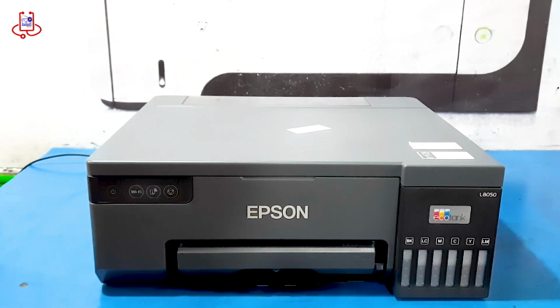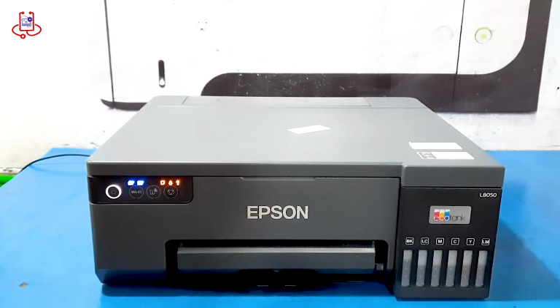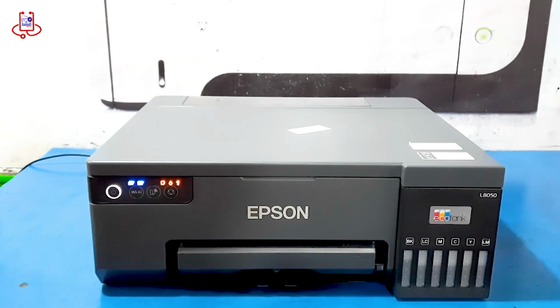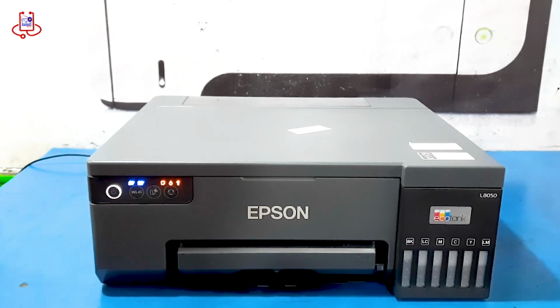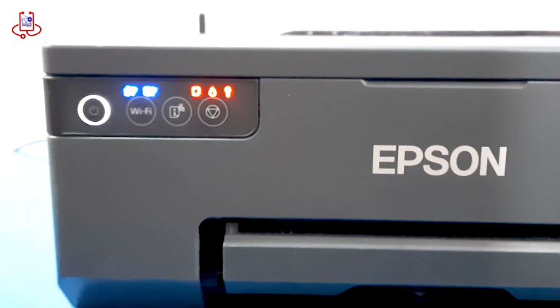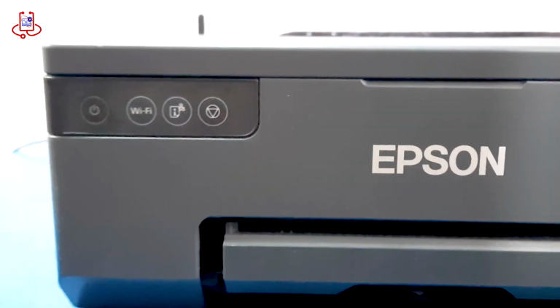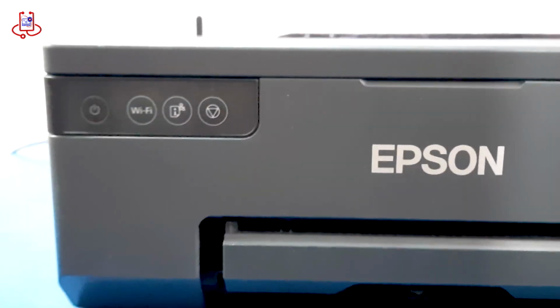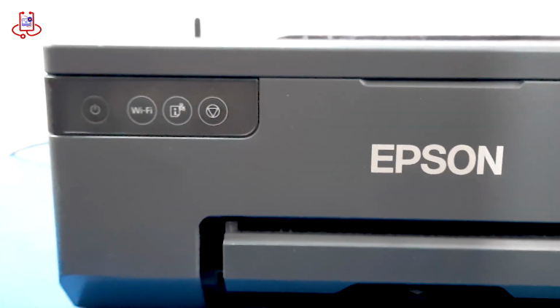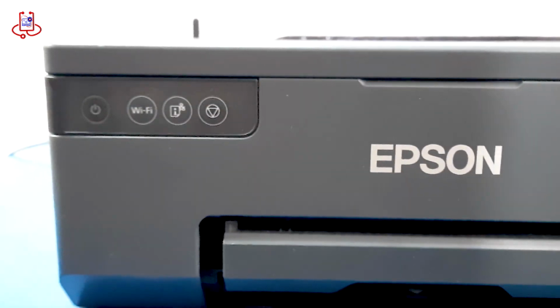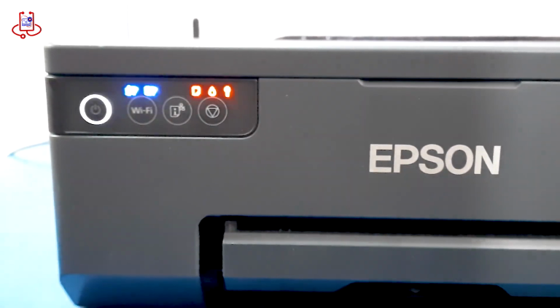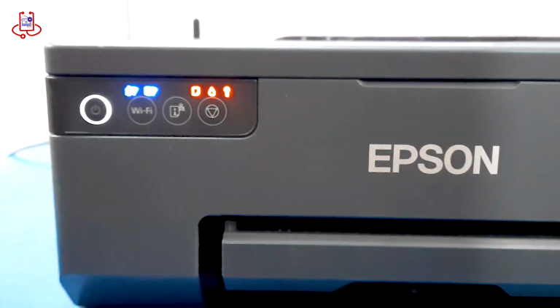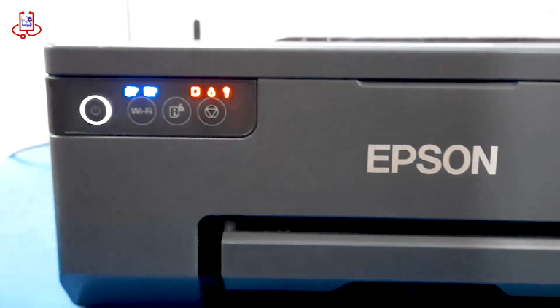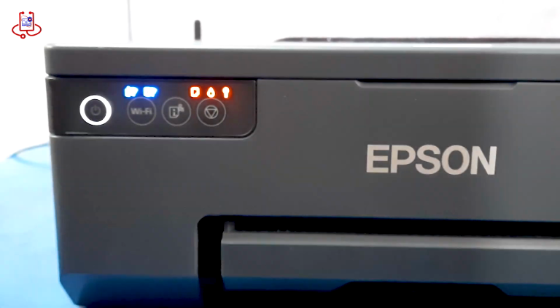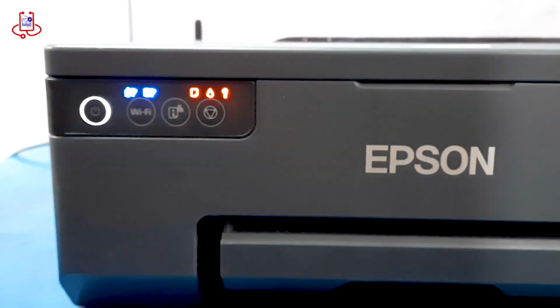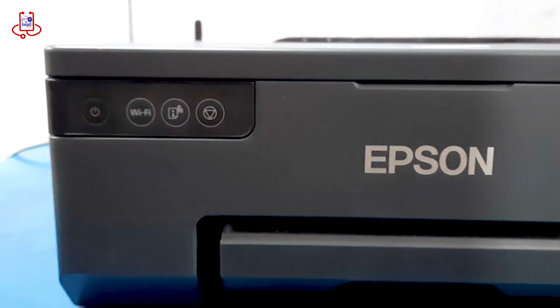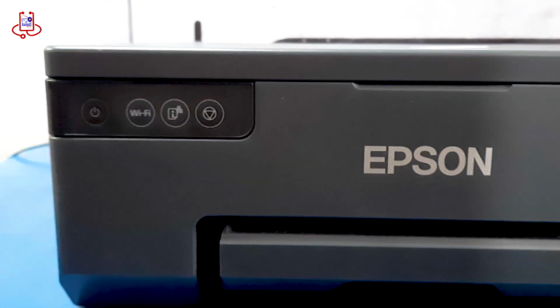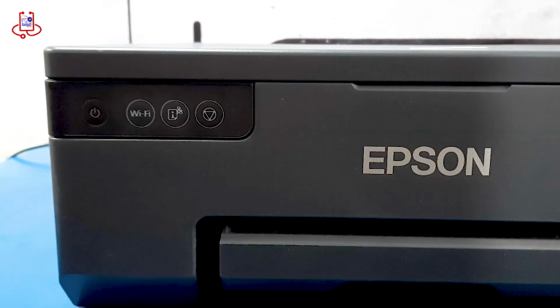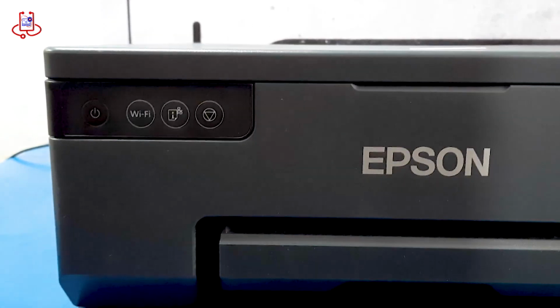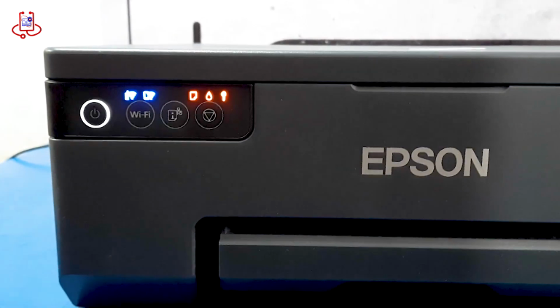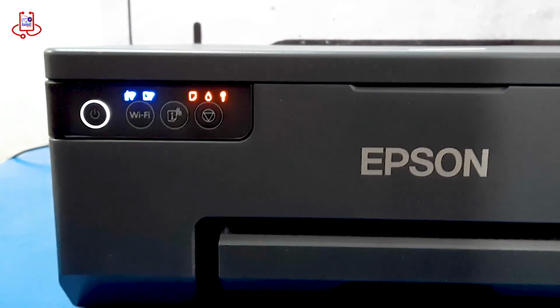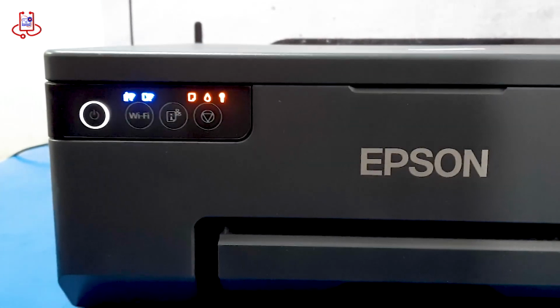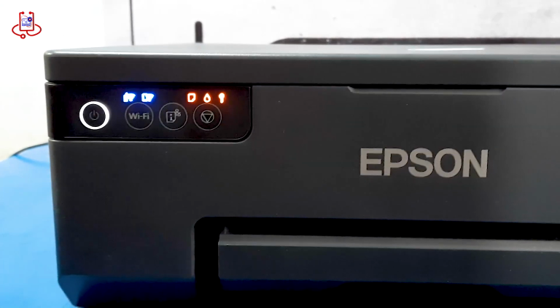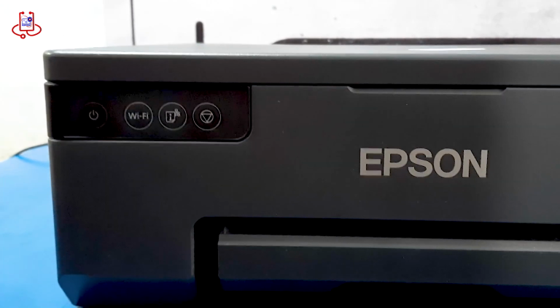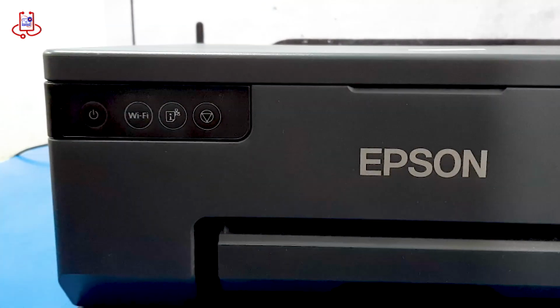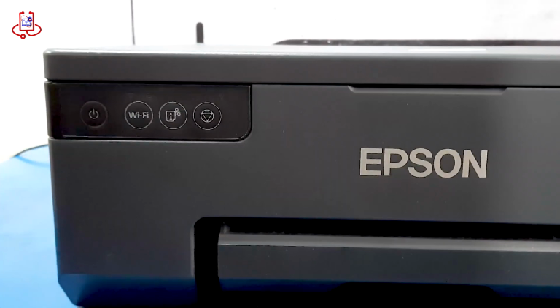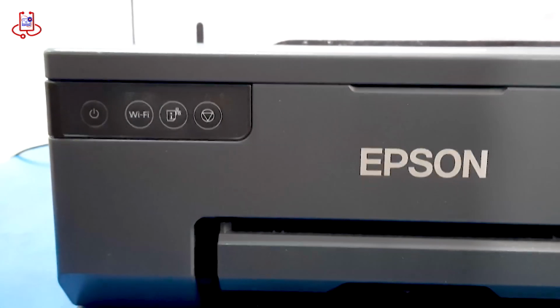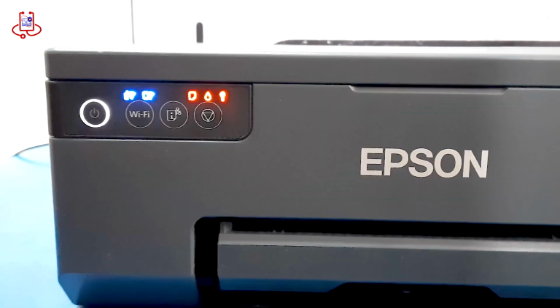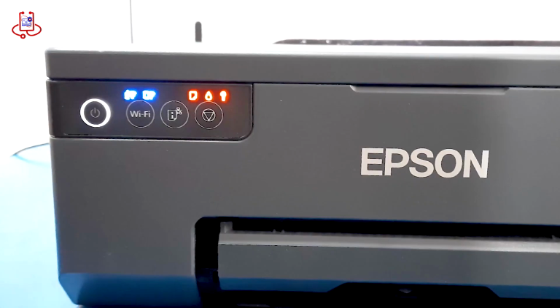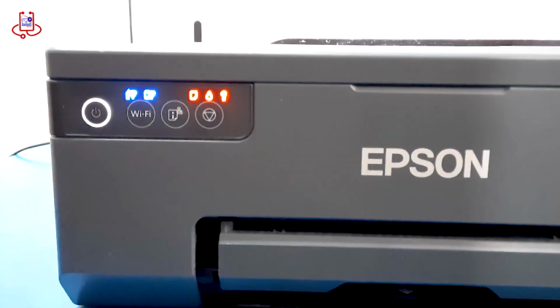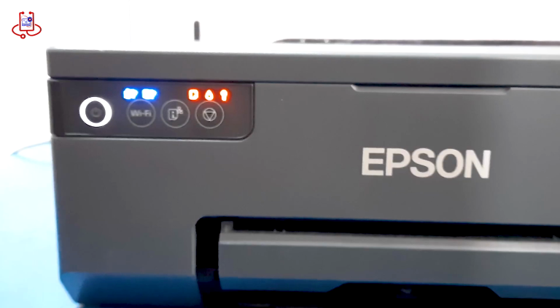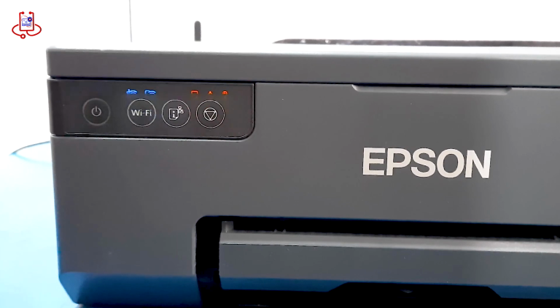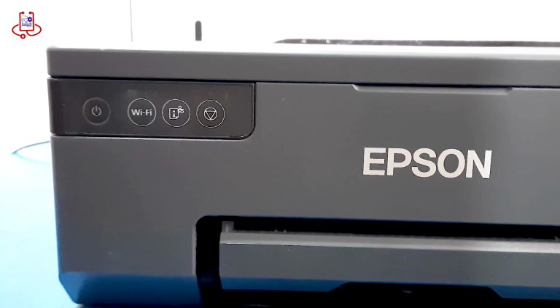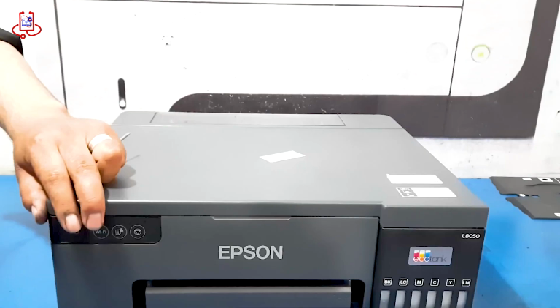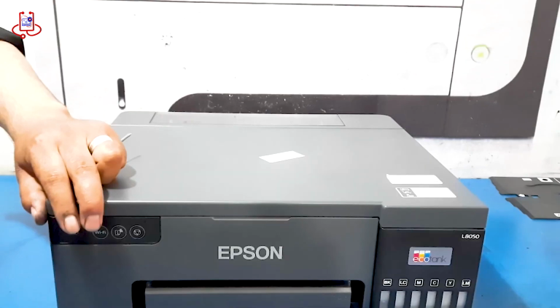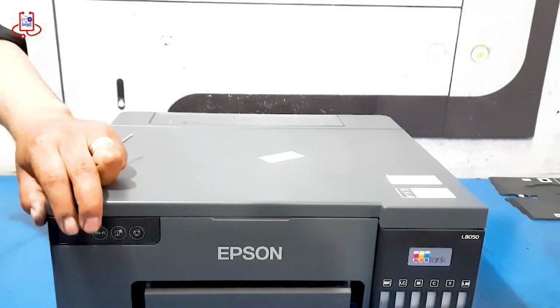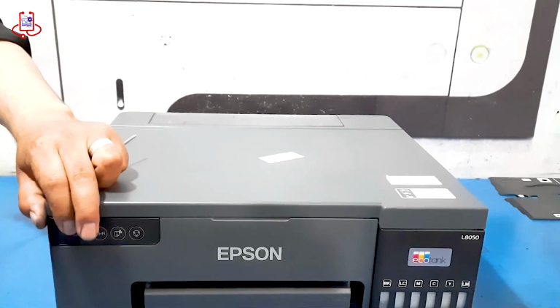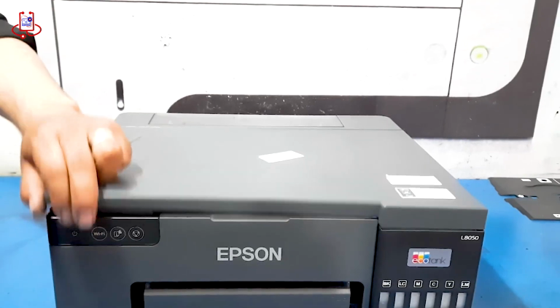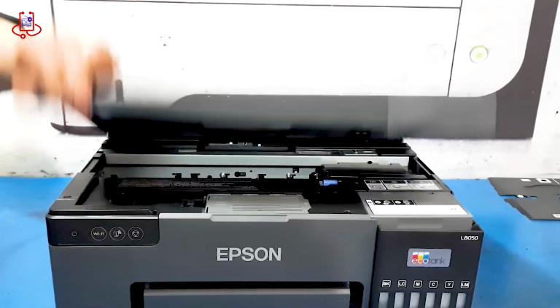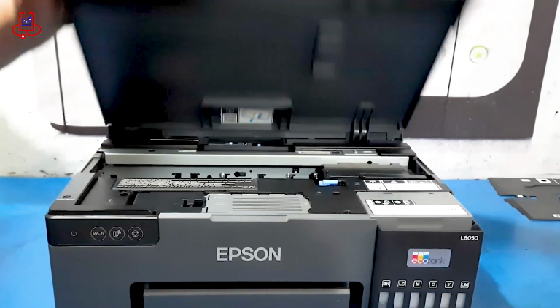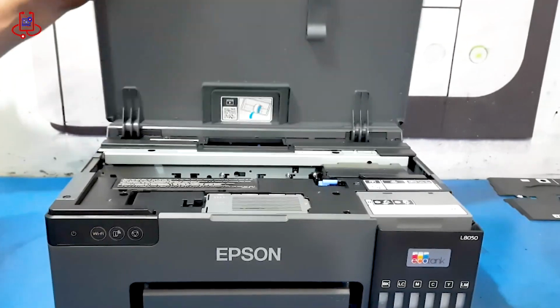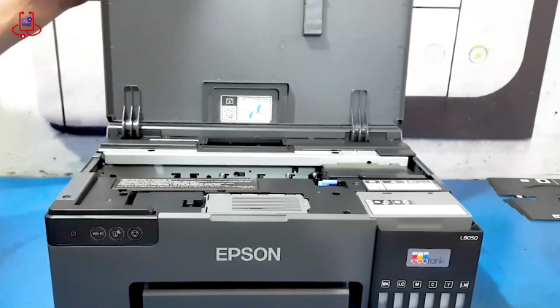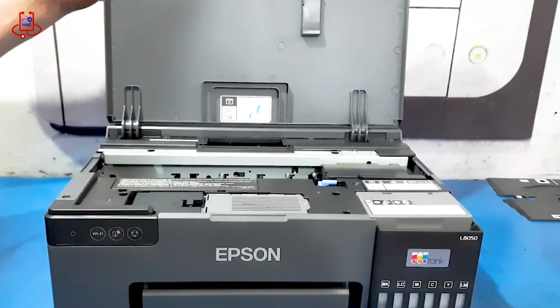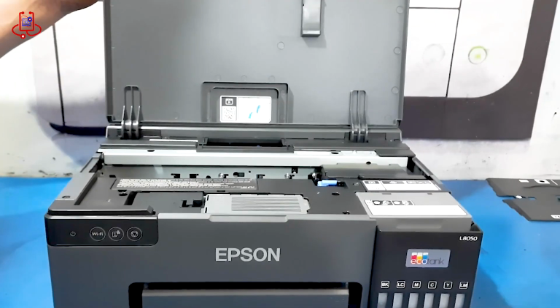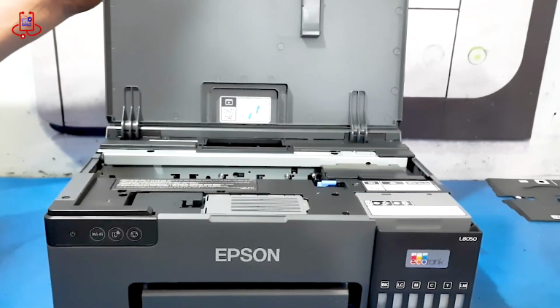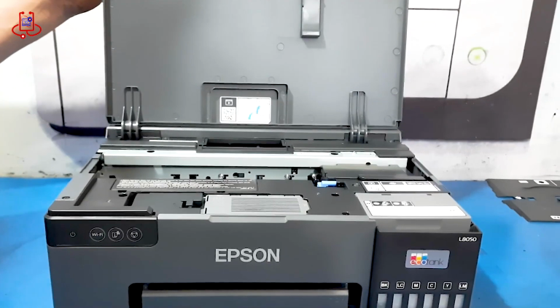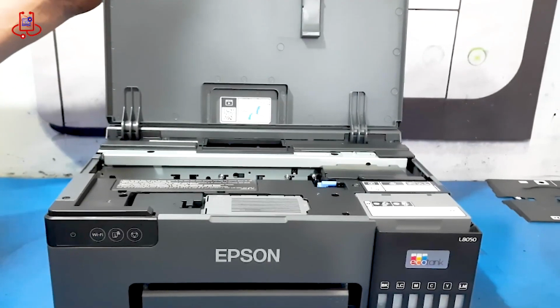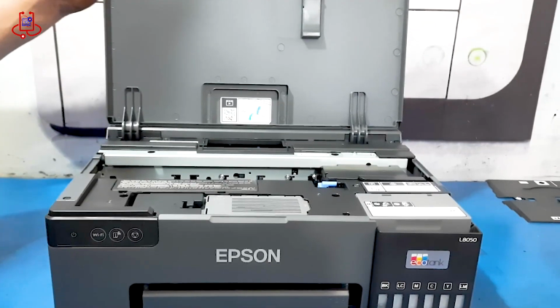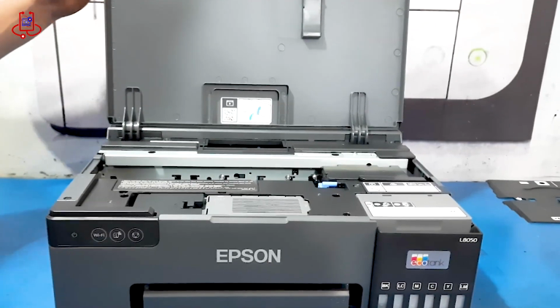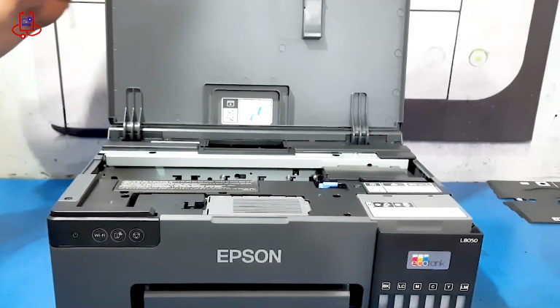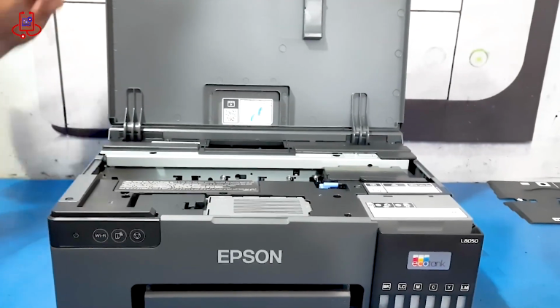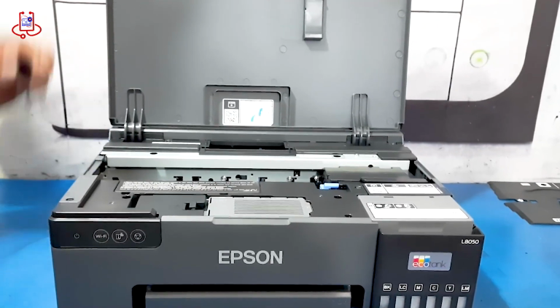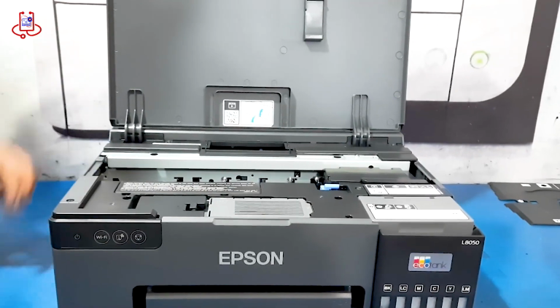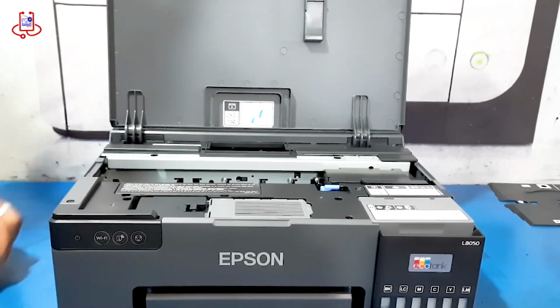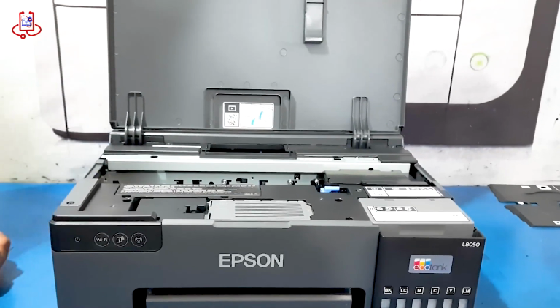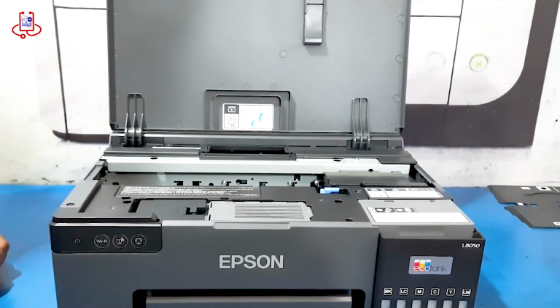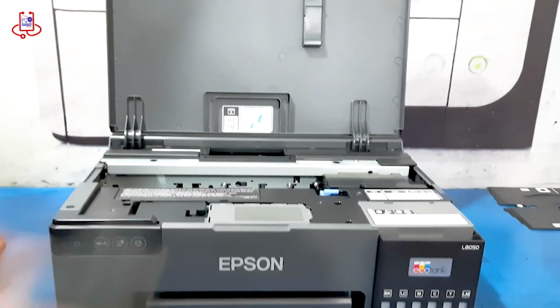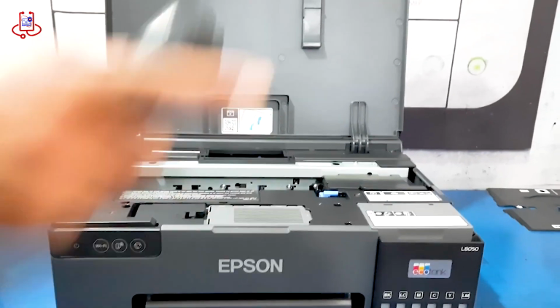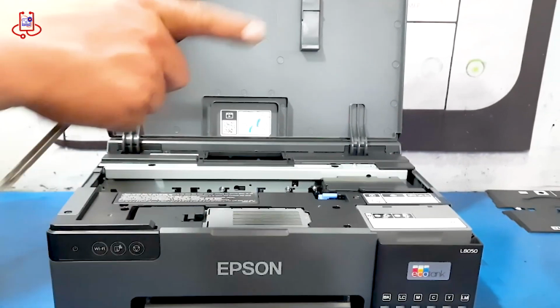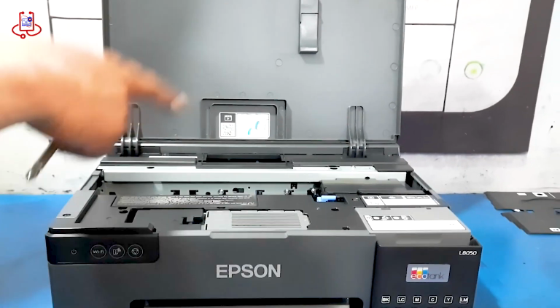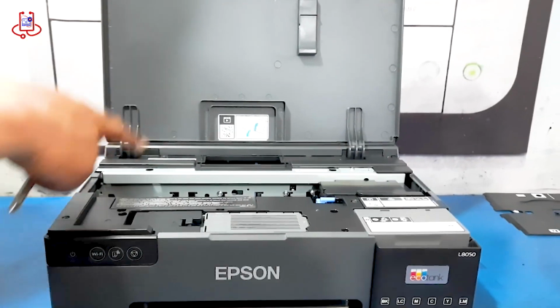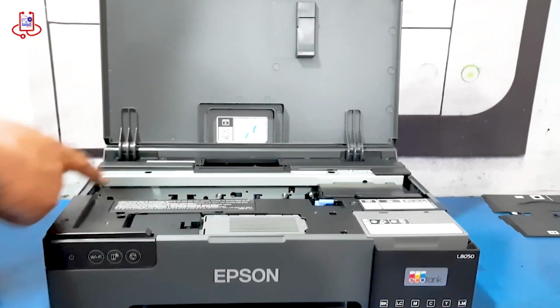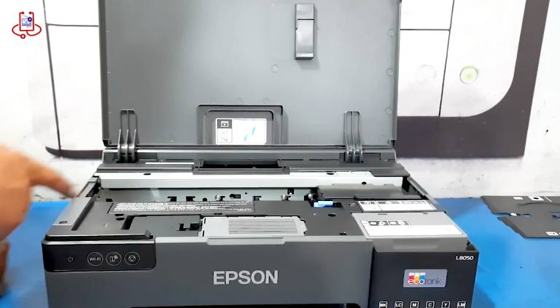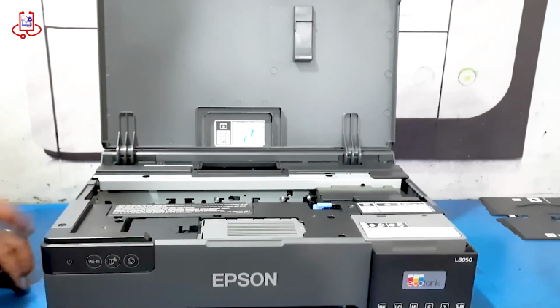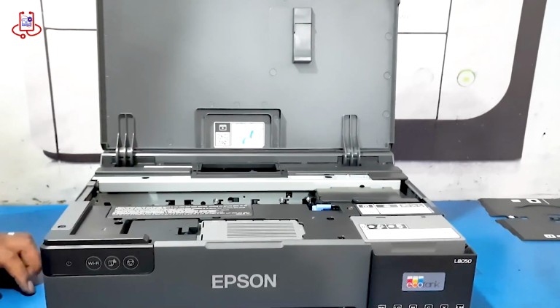First, we need to identify the cause of all the lights blinking on. The main issue could be the printer sensor, which might need cleaning.